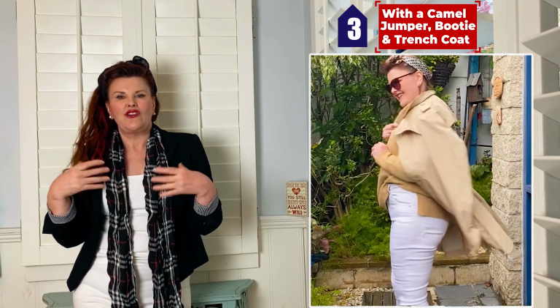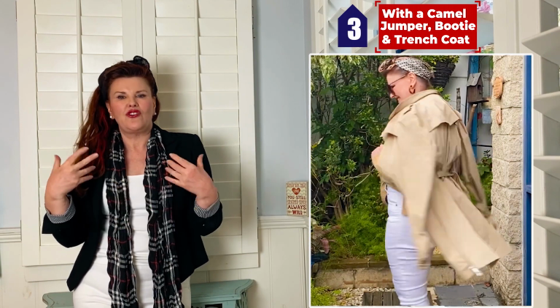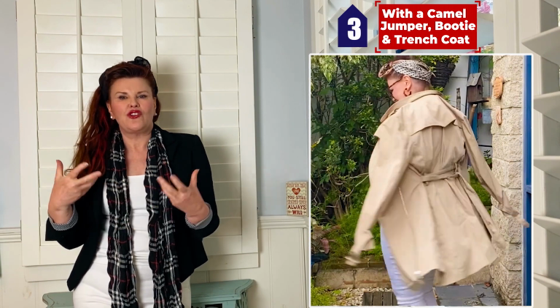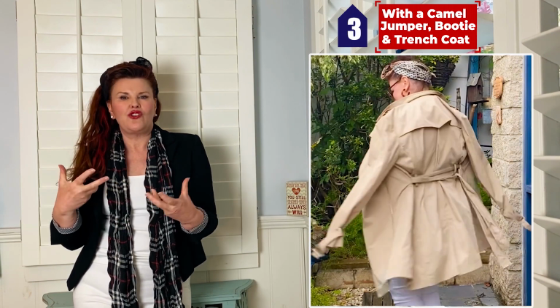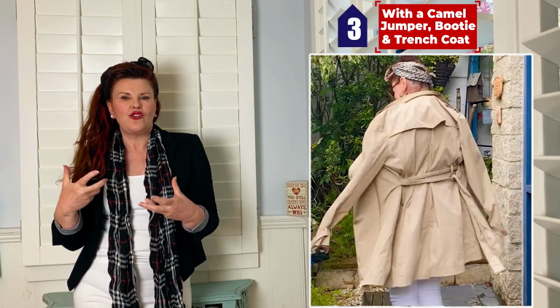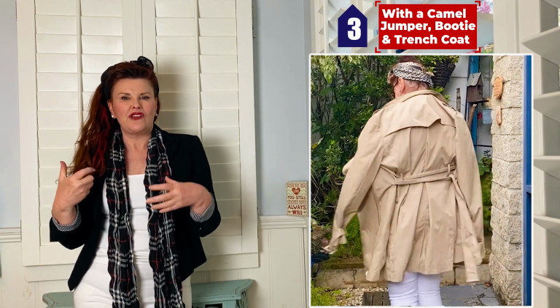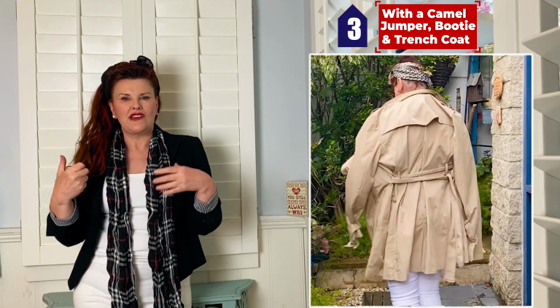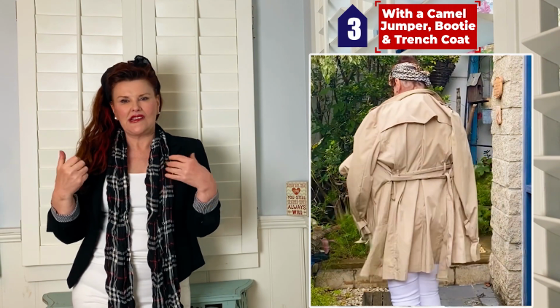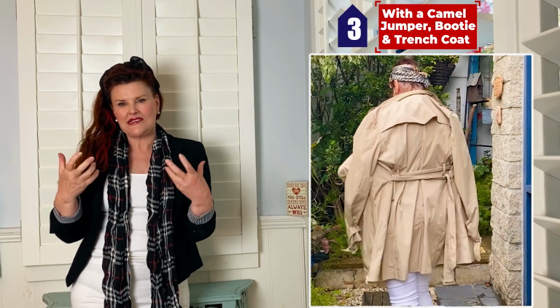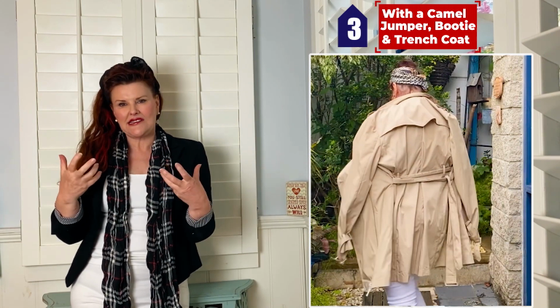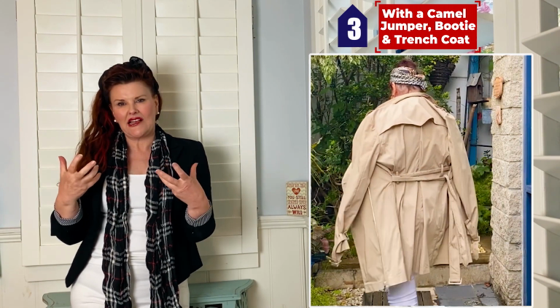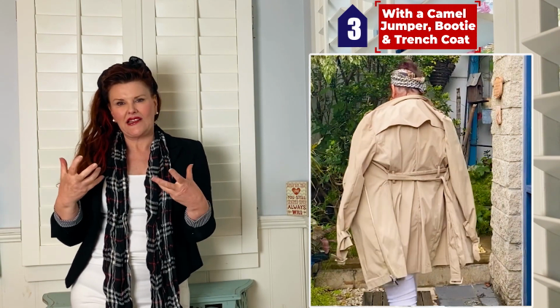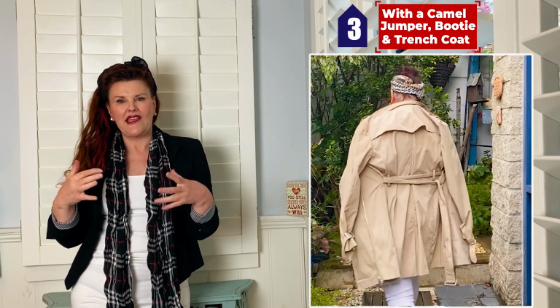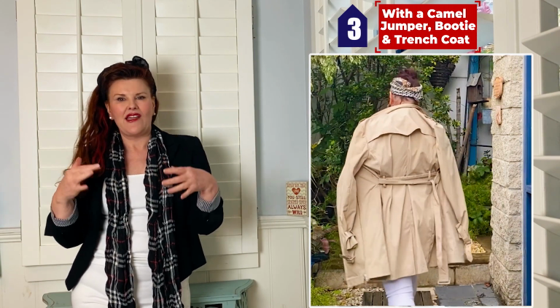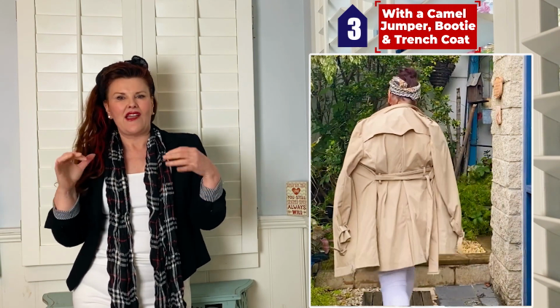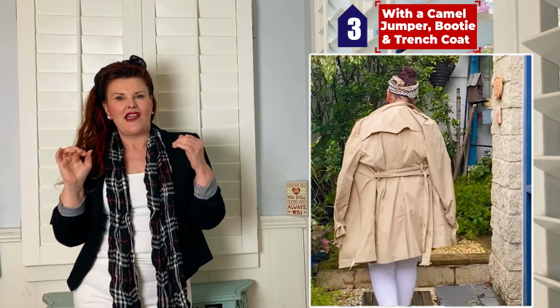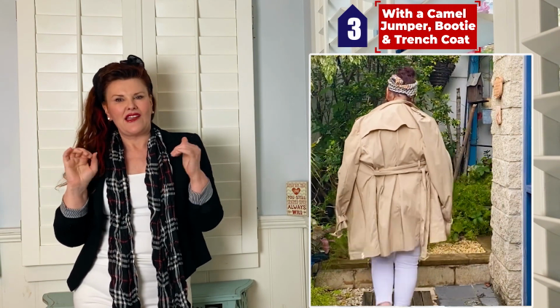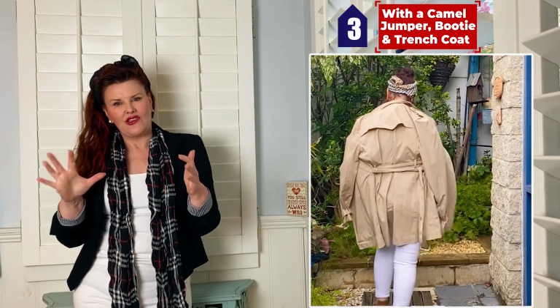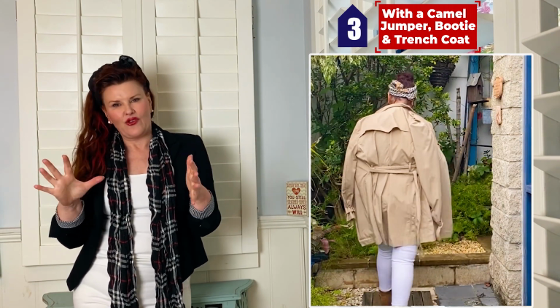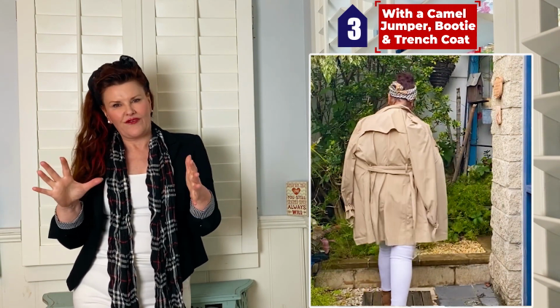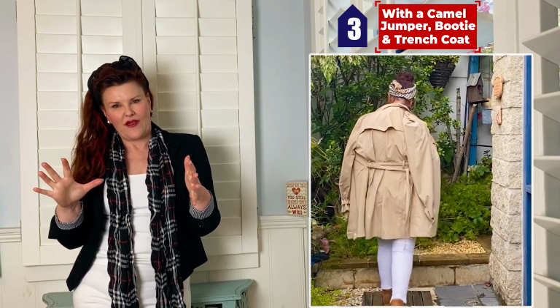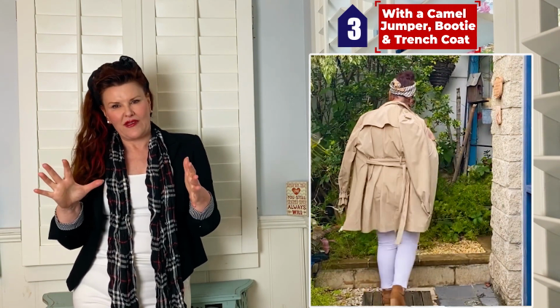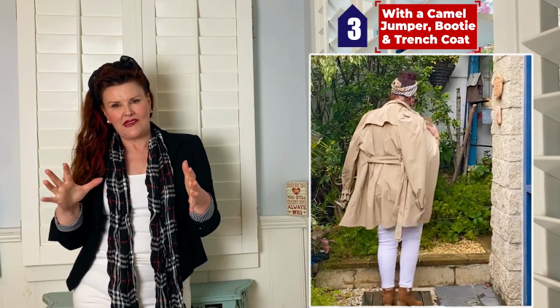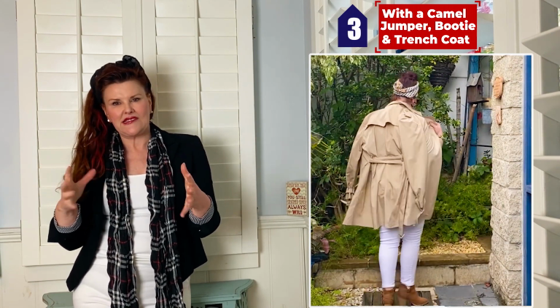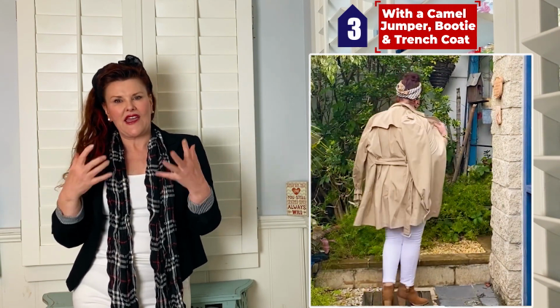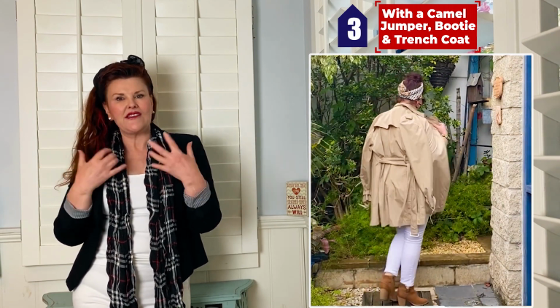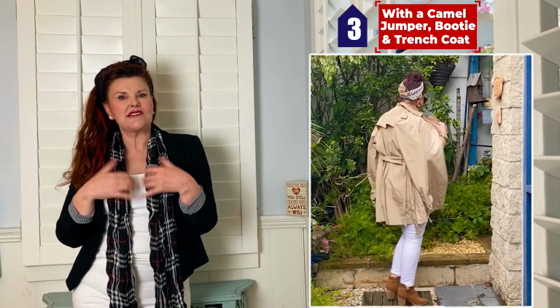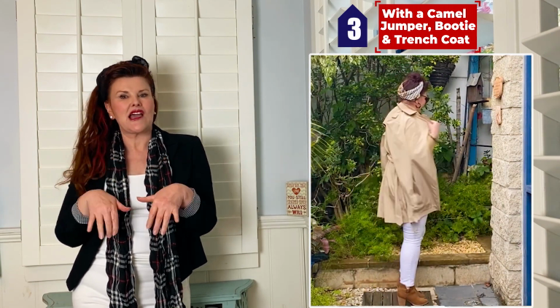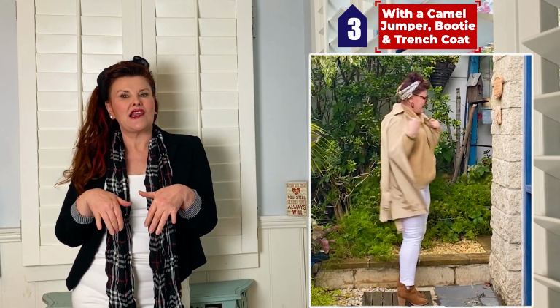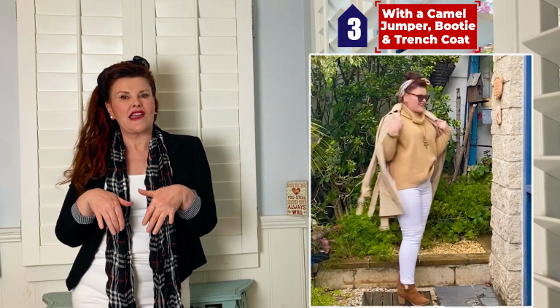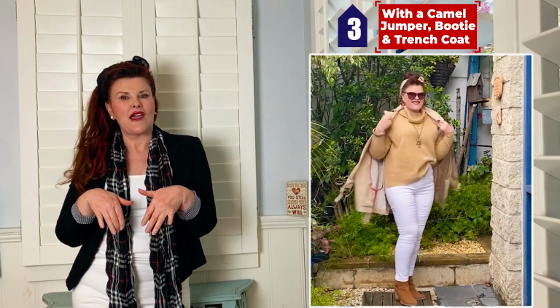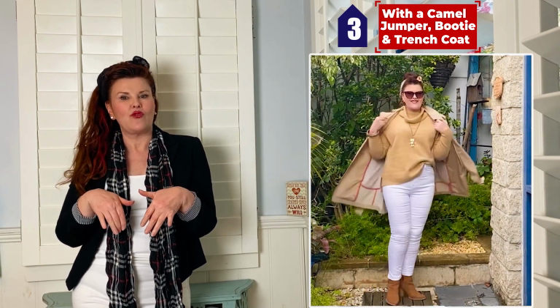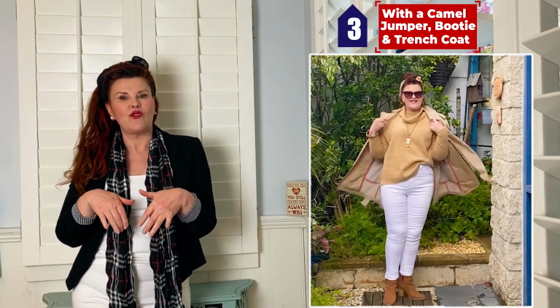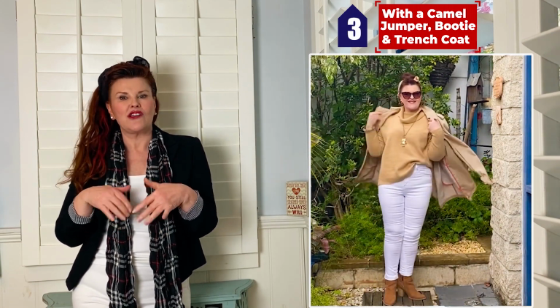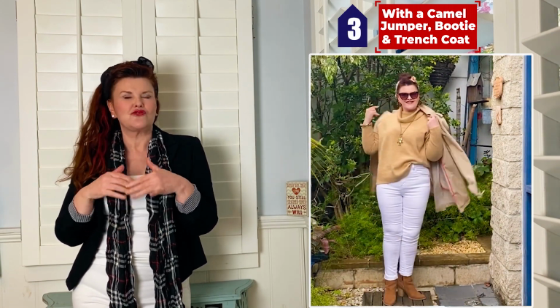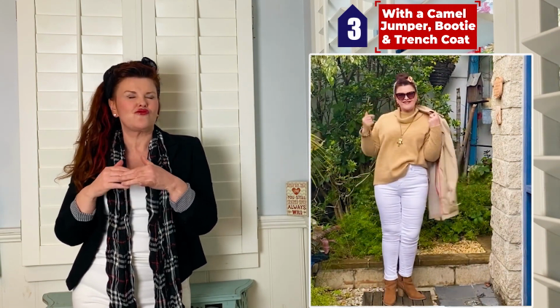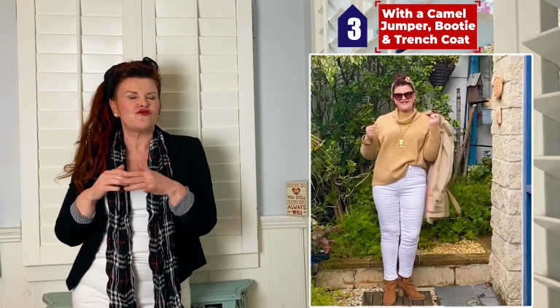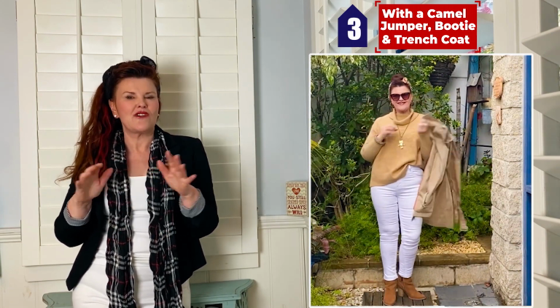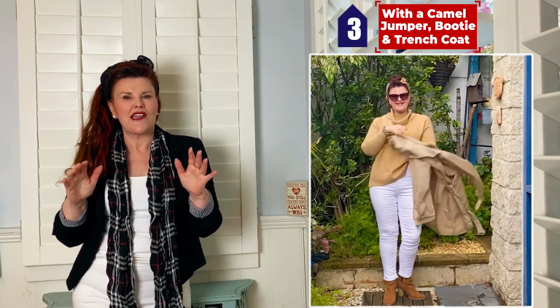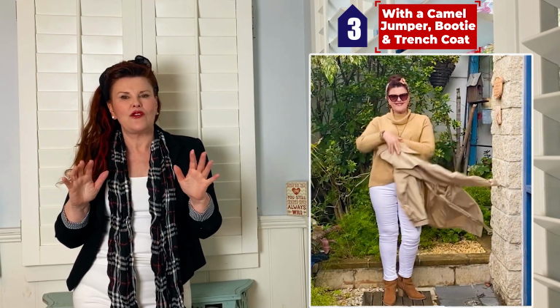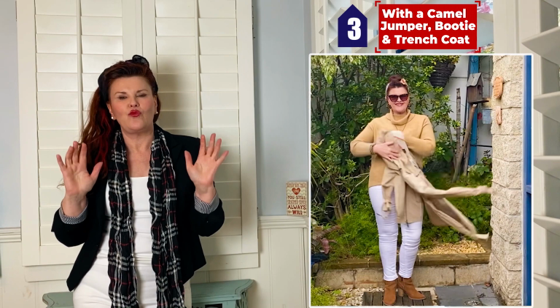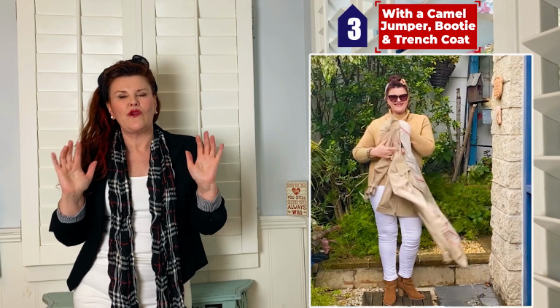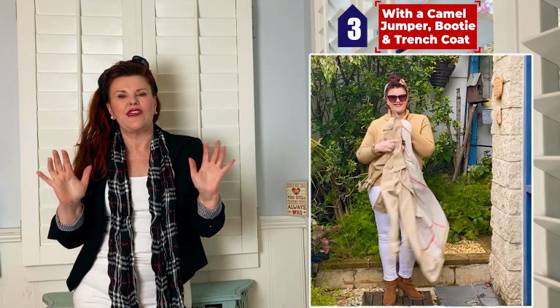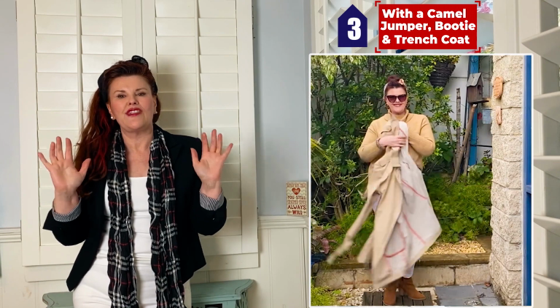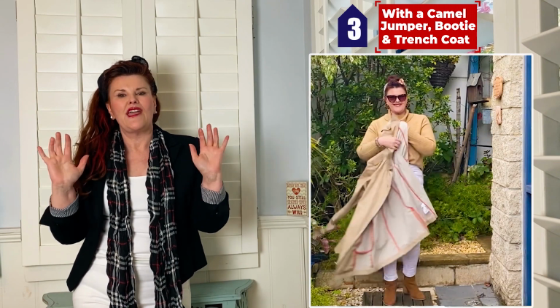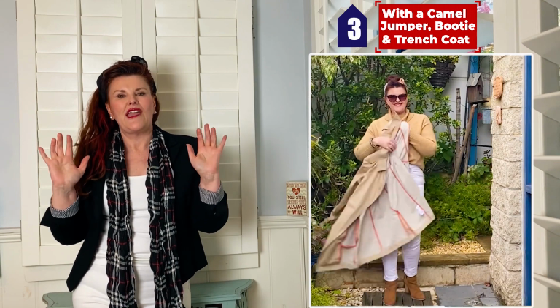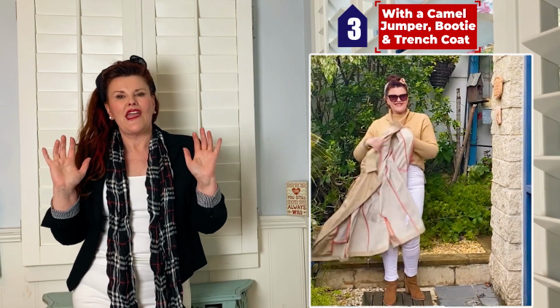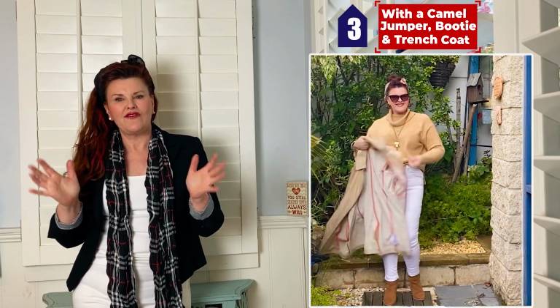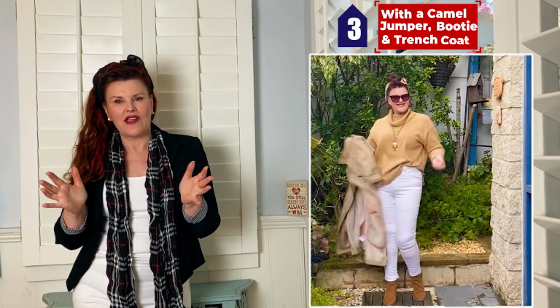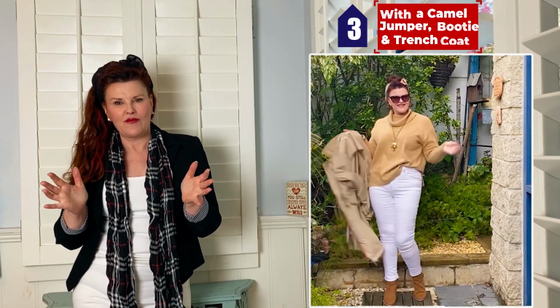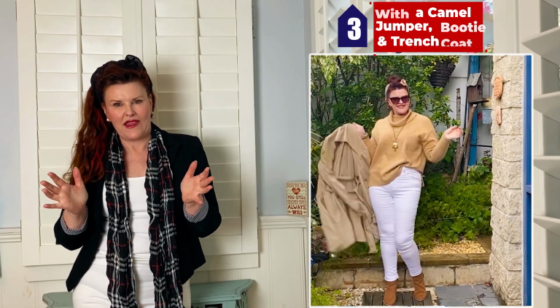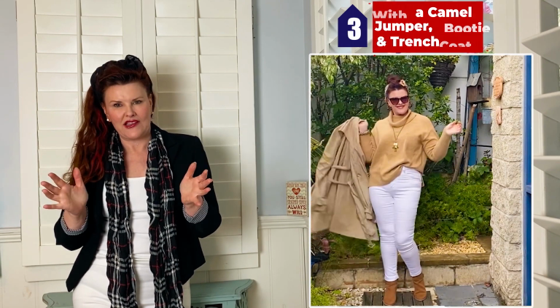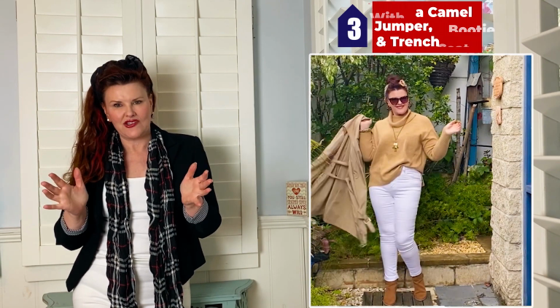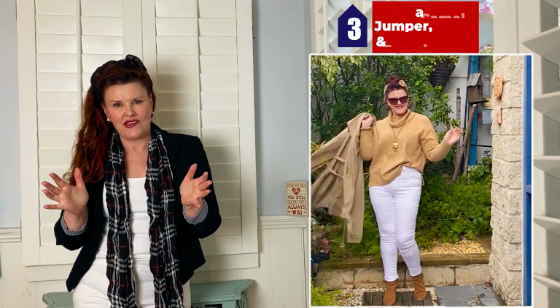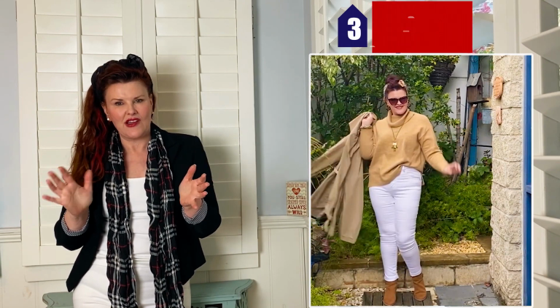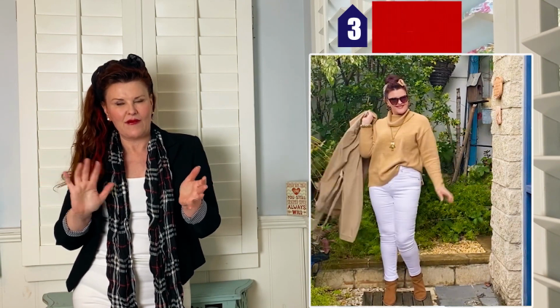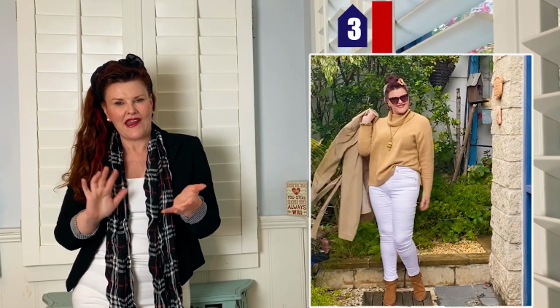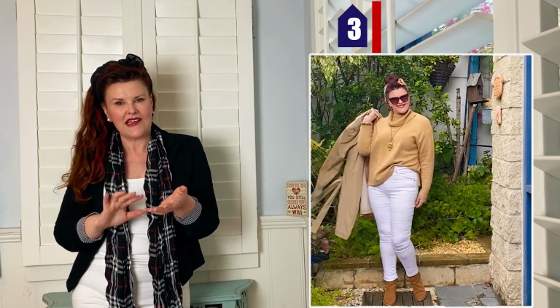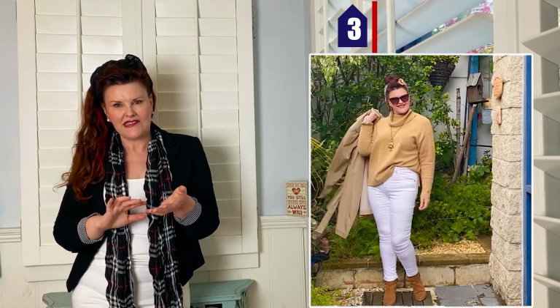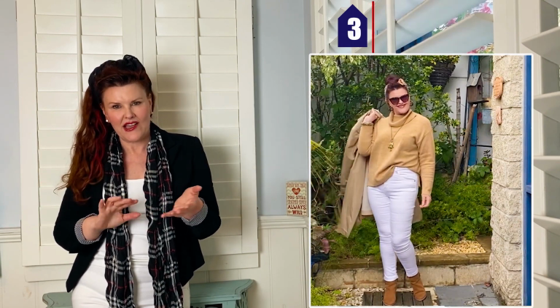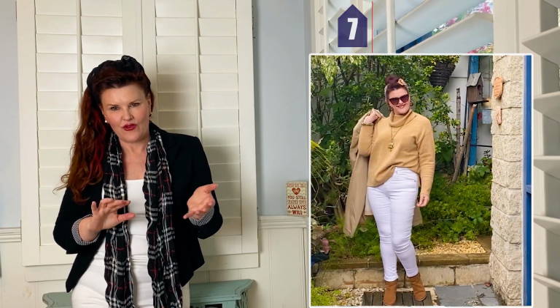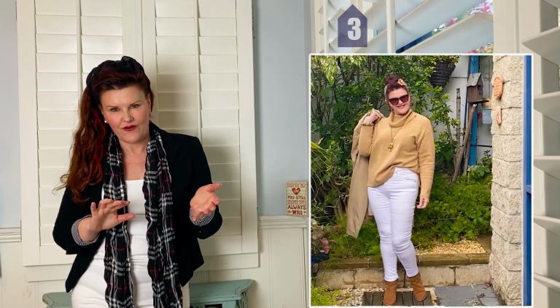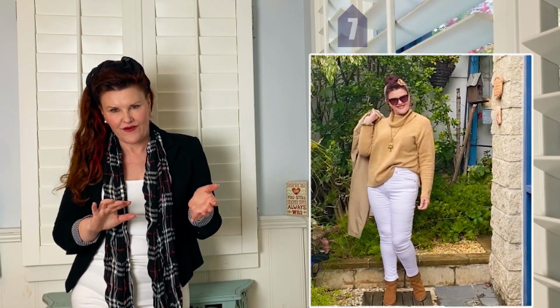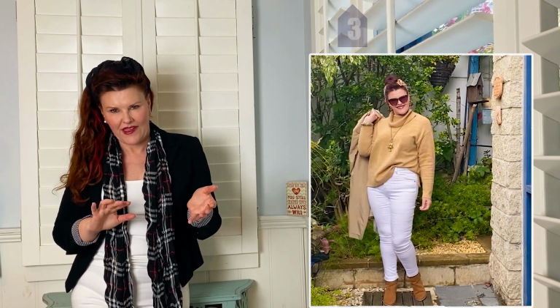You look cute, you're snuggly, you look fabulous. And this colour camel goes great with every complexion, no matter how dark or fair.